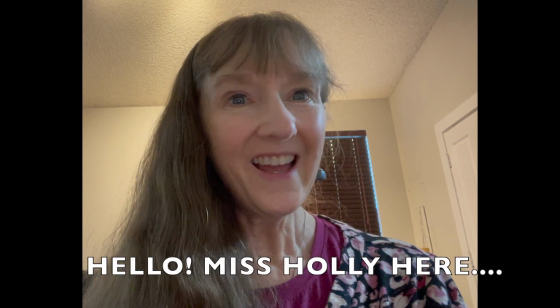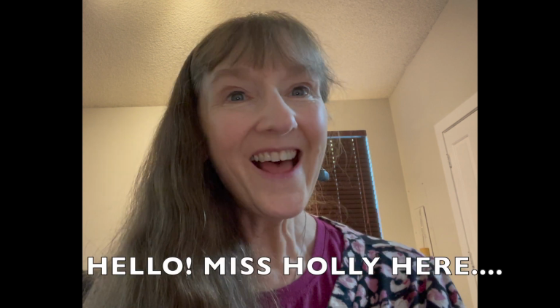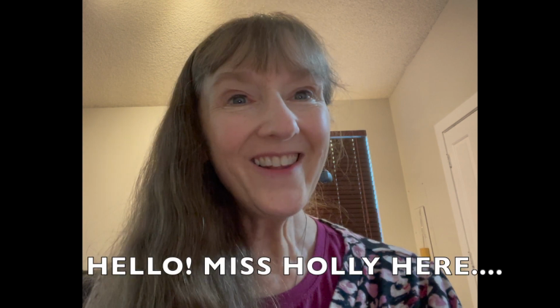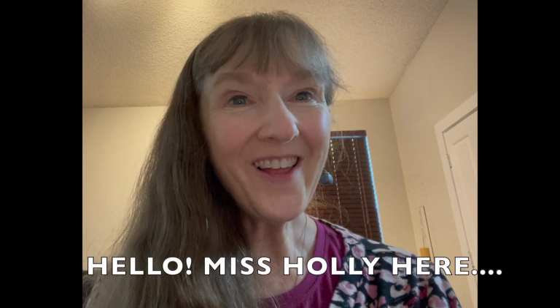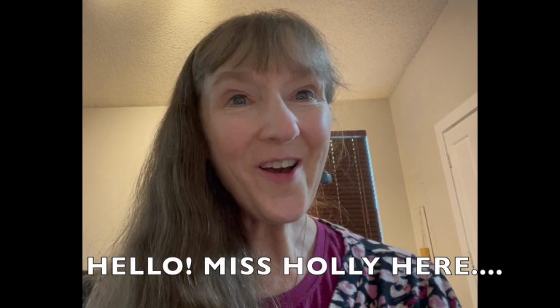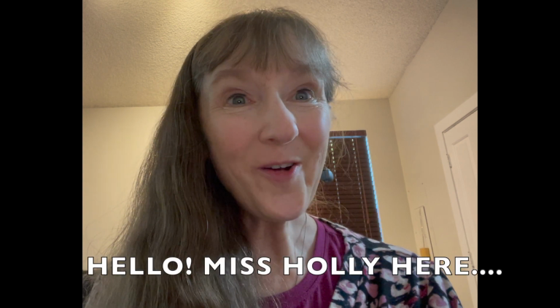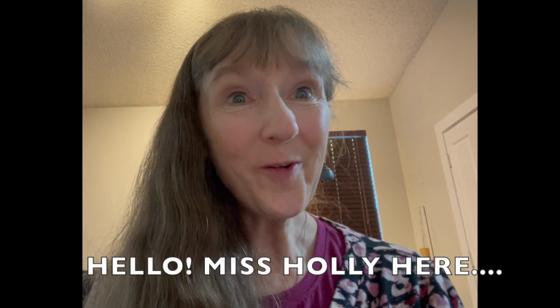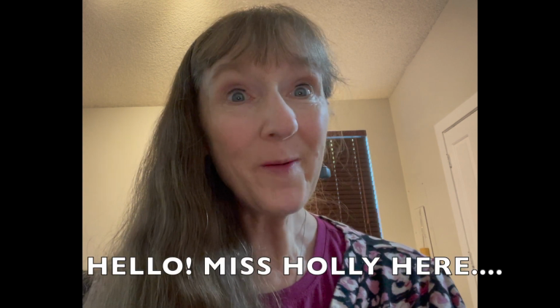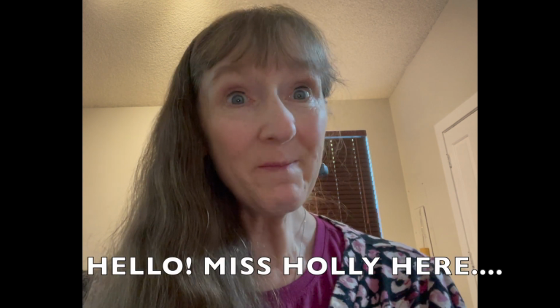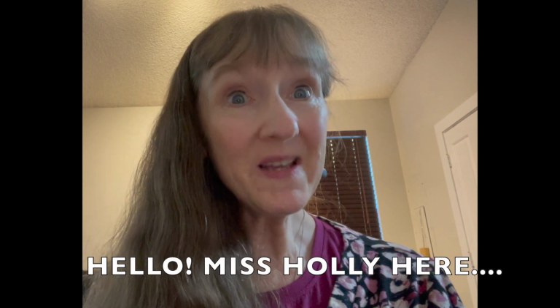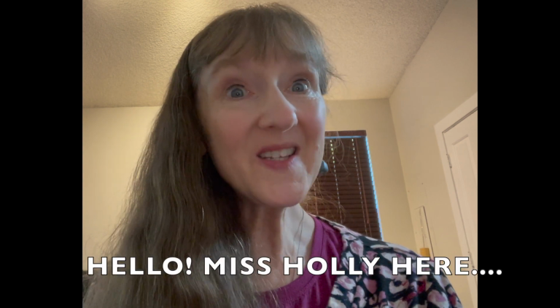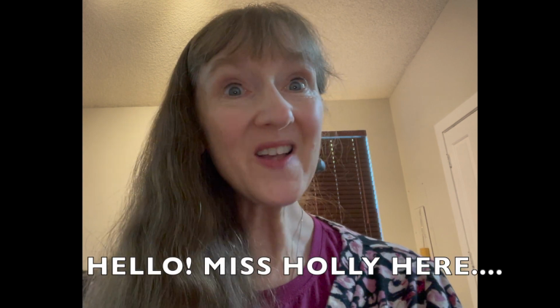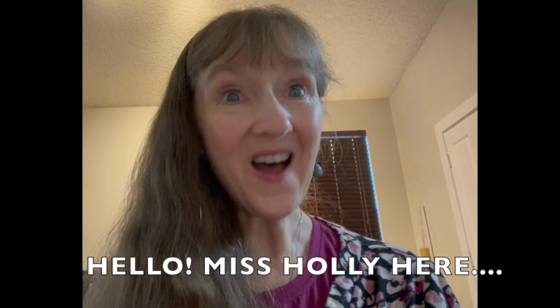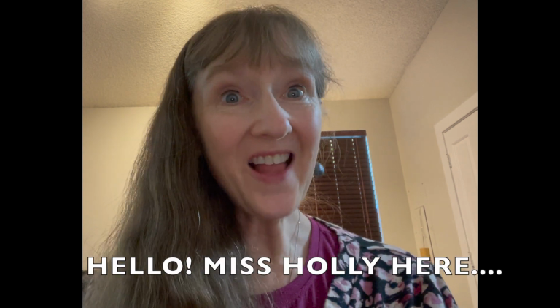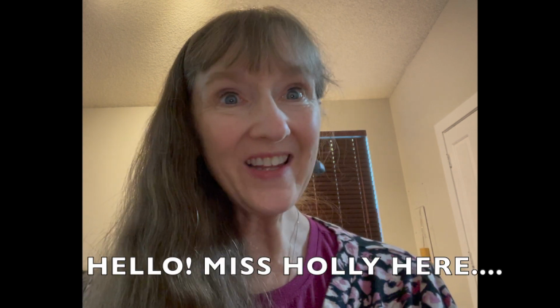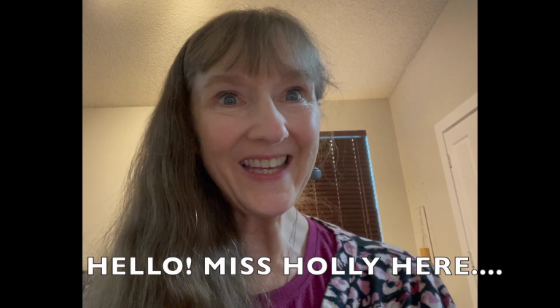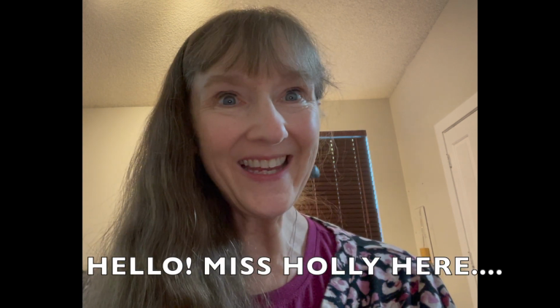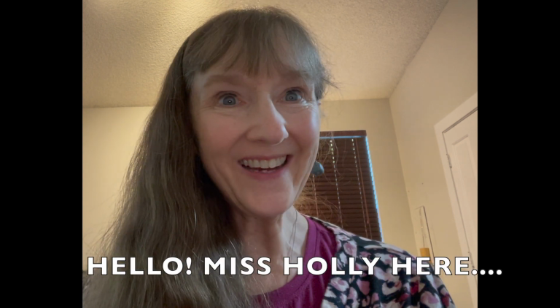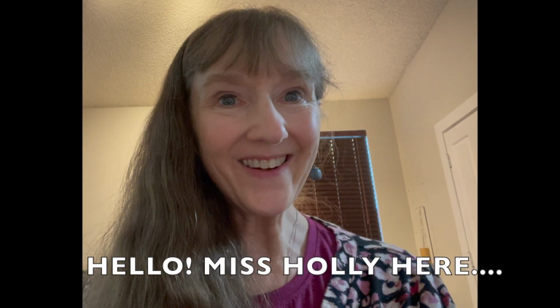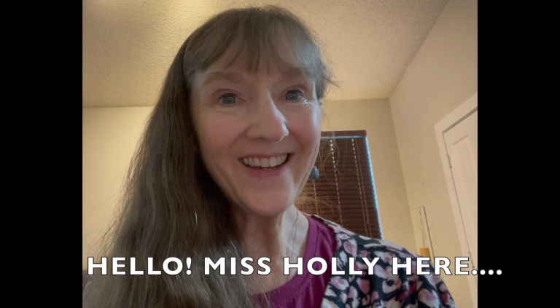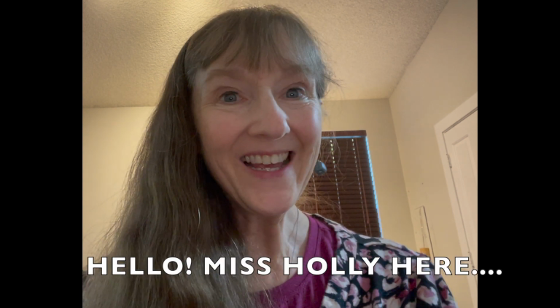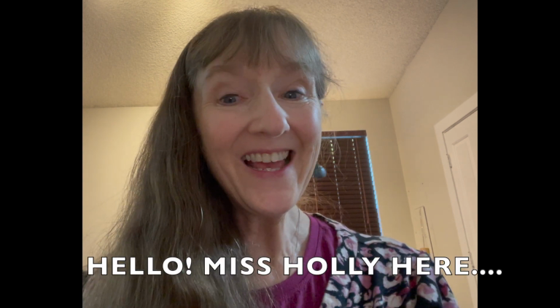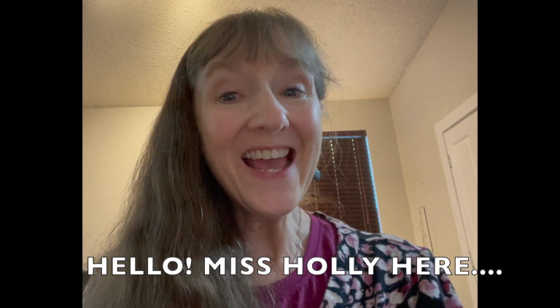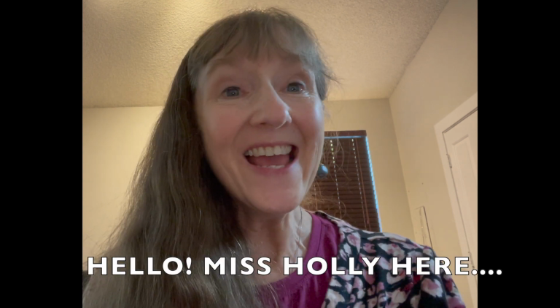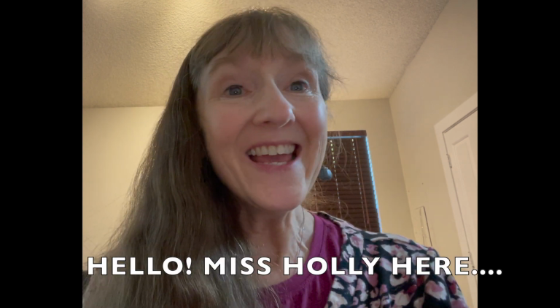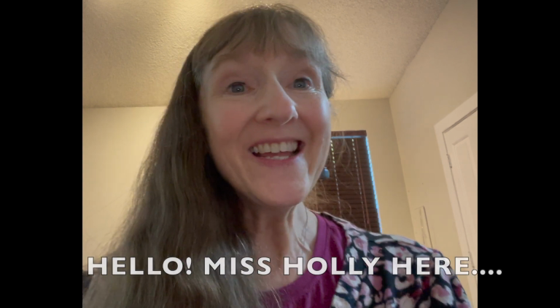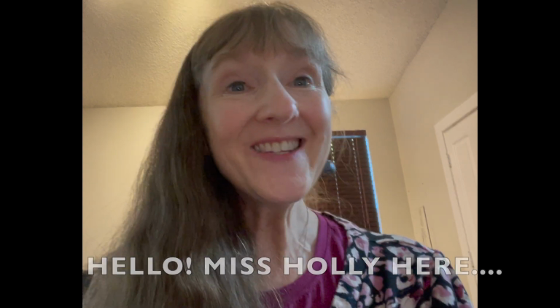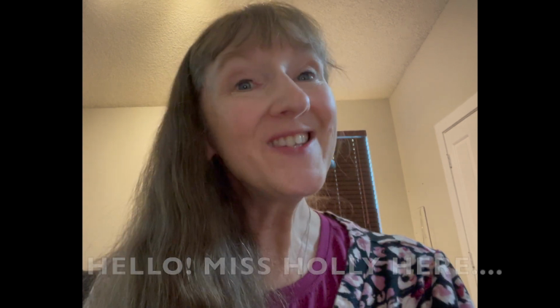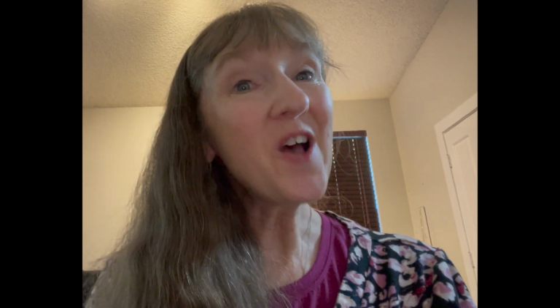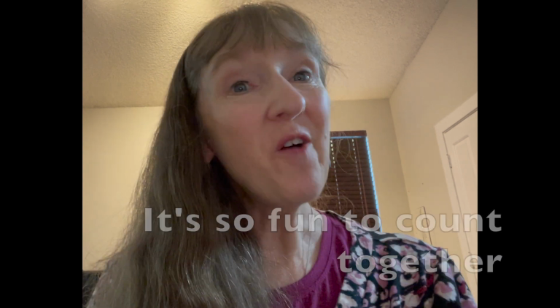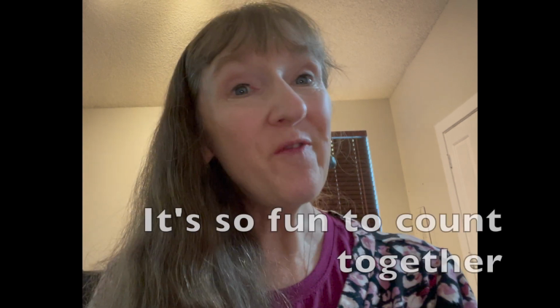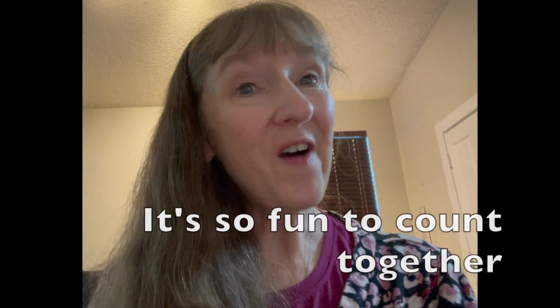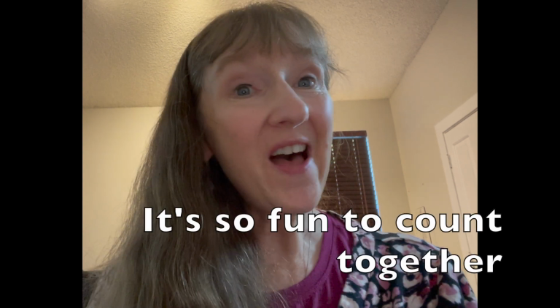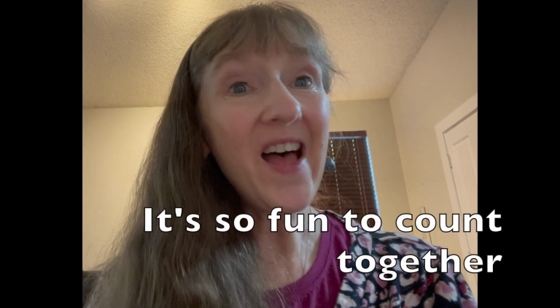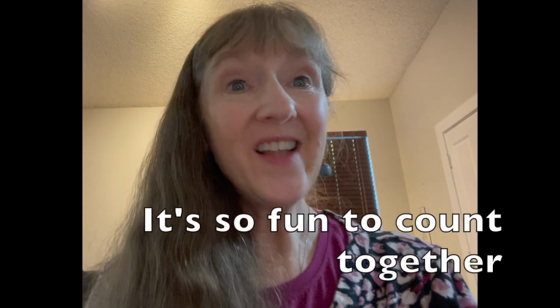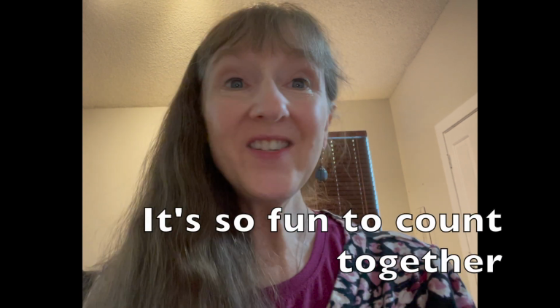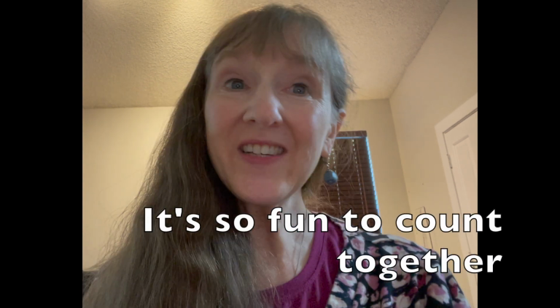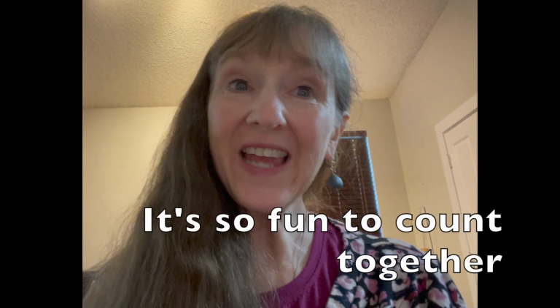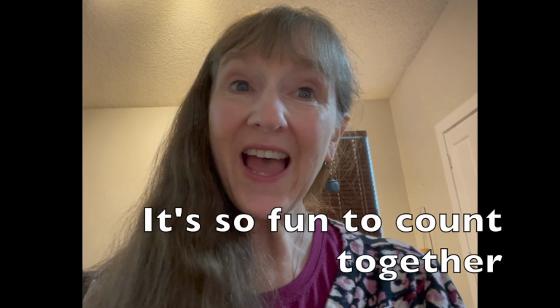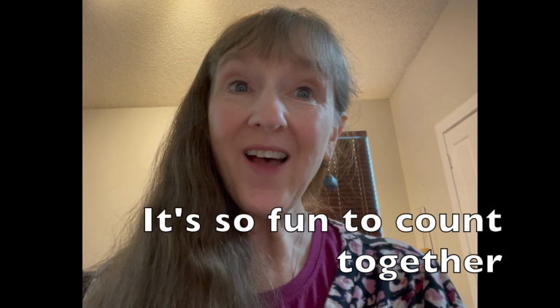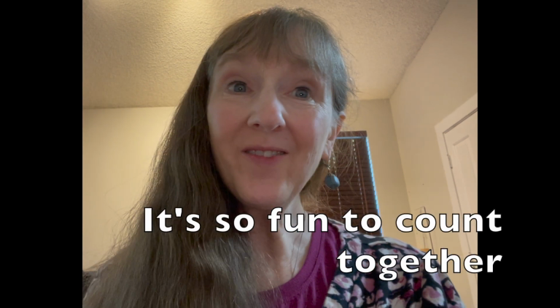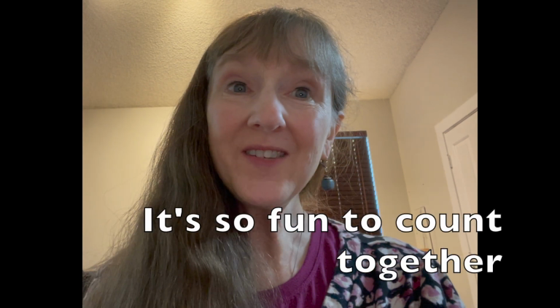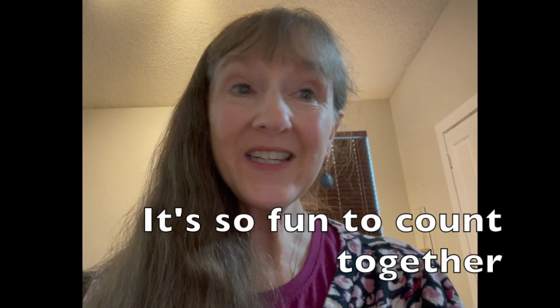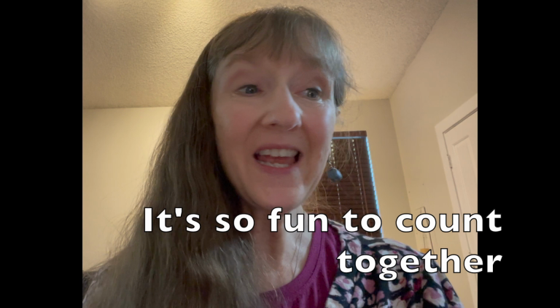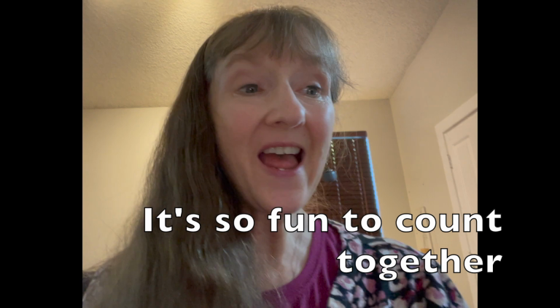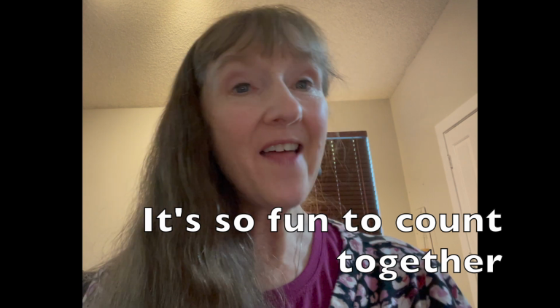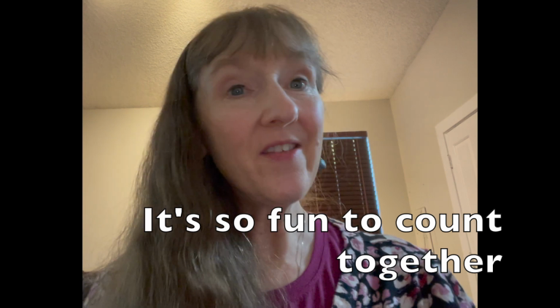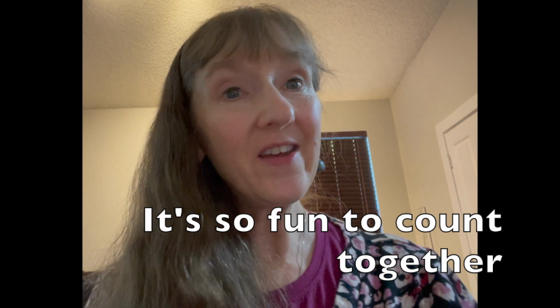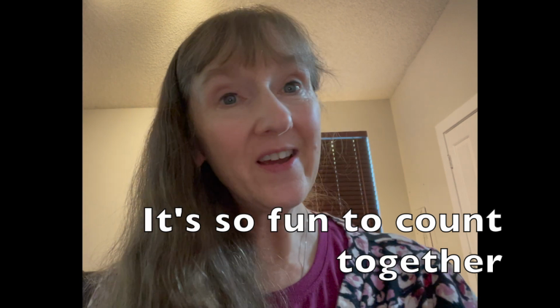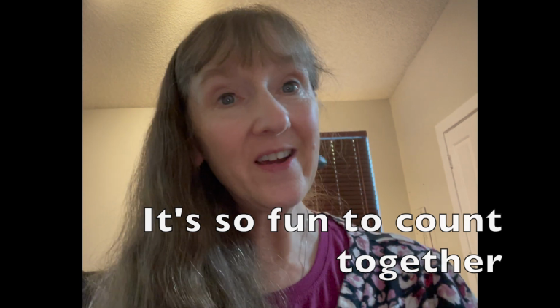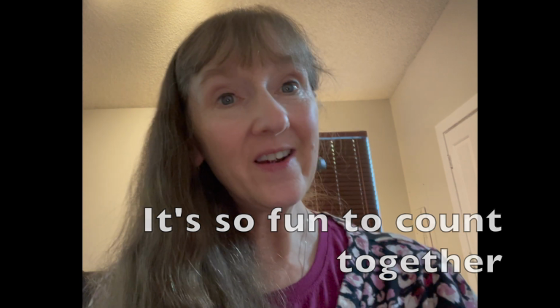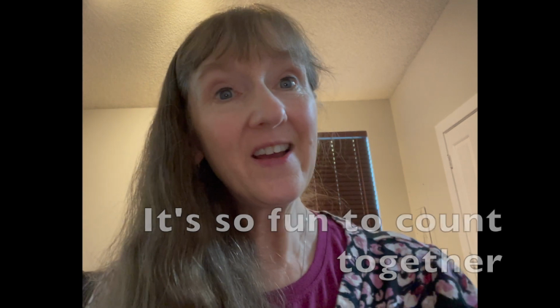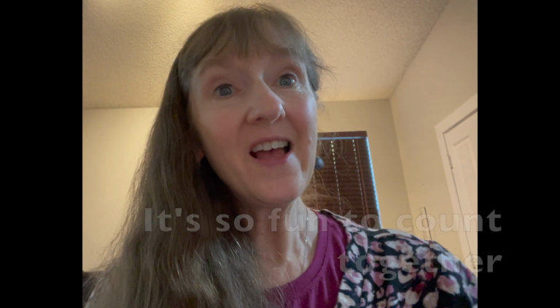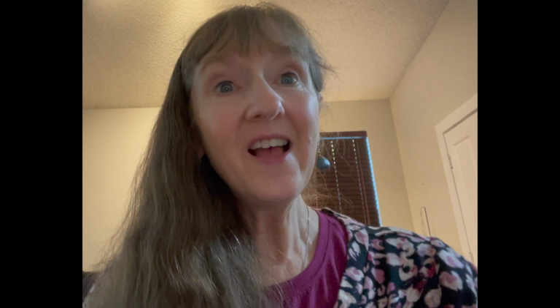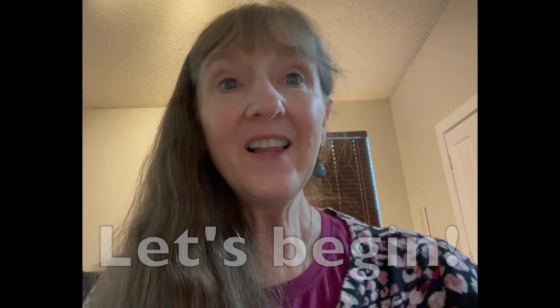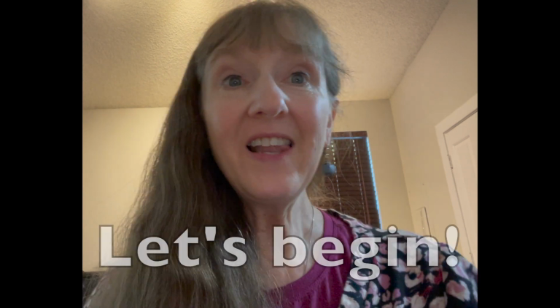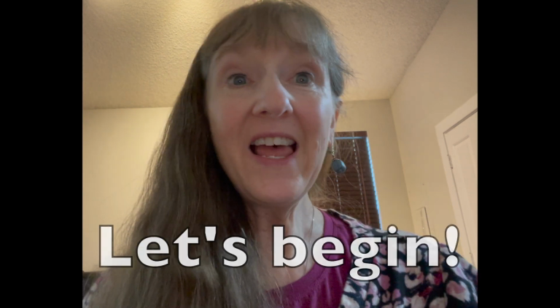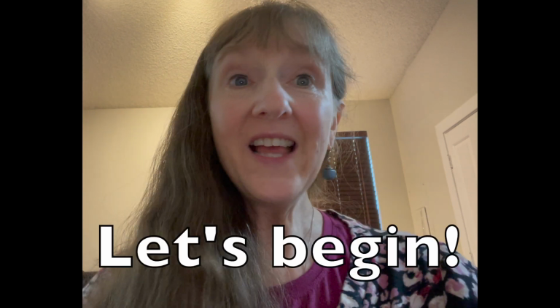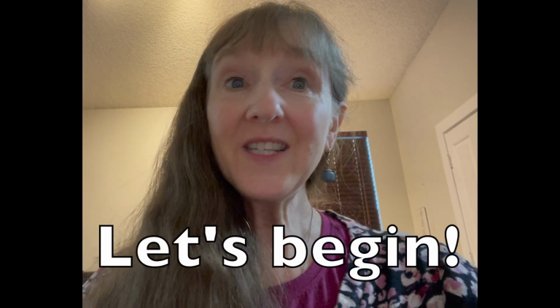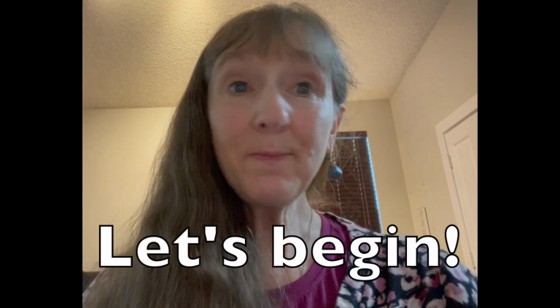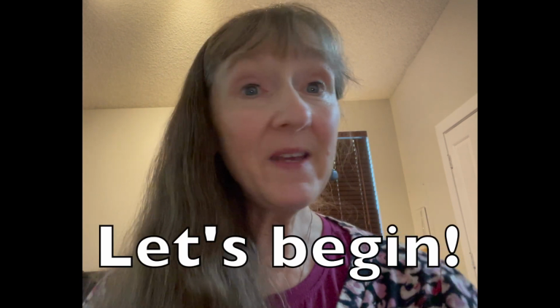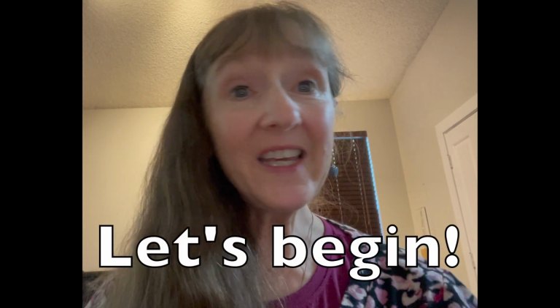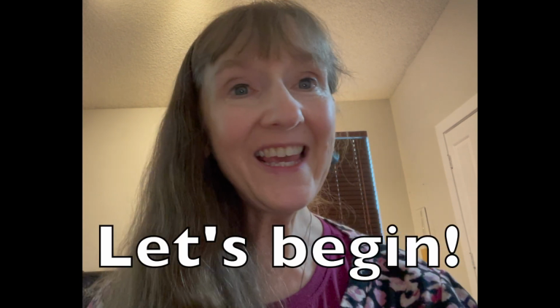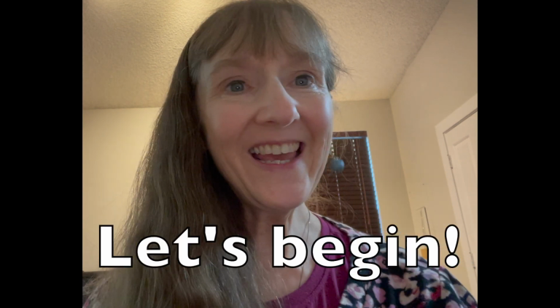Hello, Miss Holly here. It's so fun to count together. Let's begin.